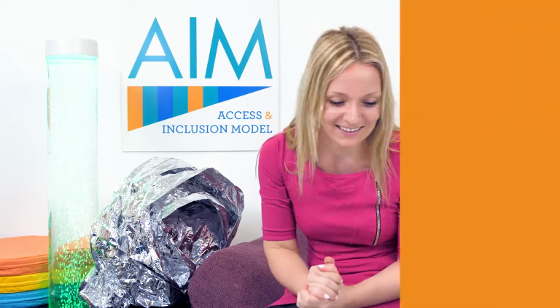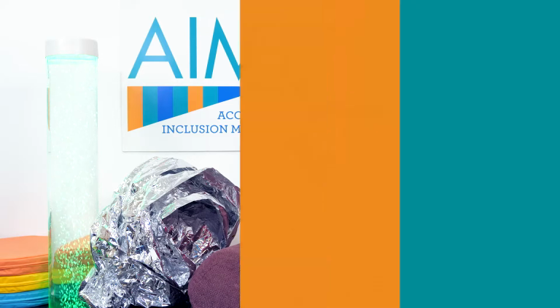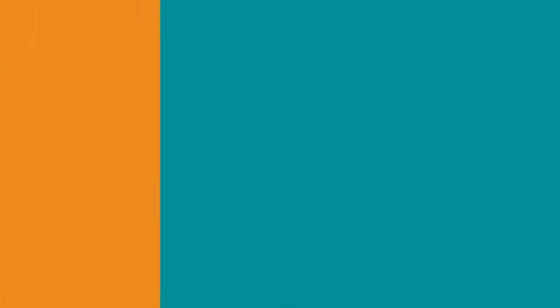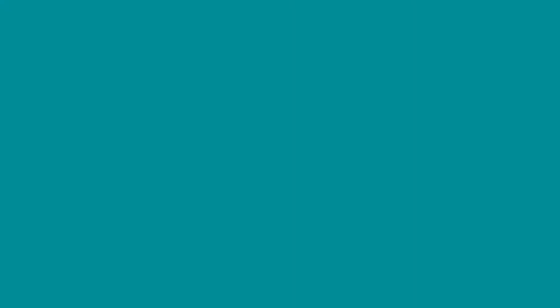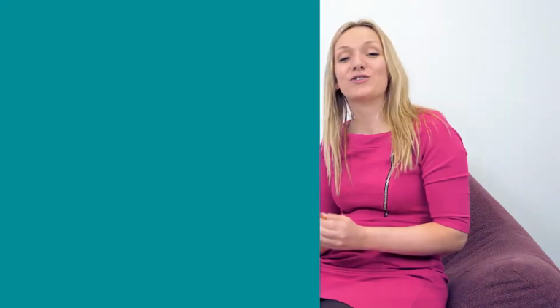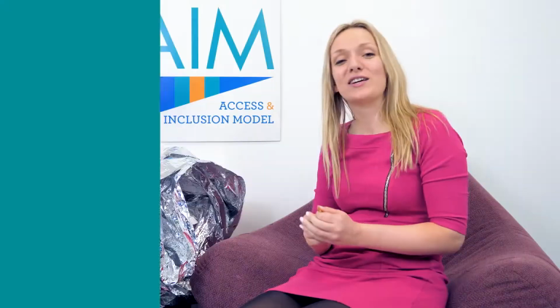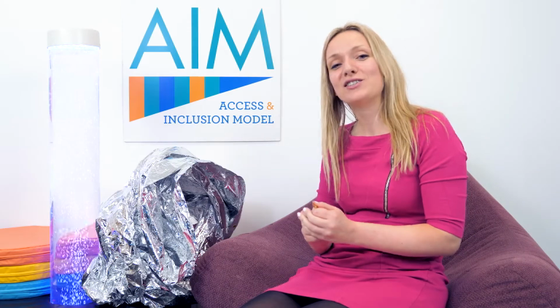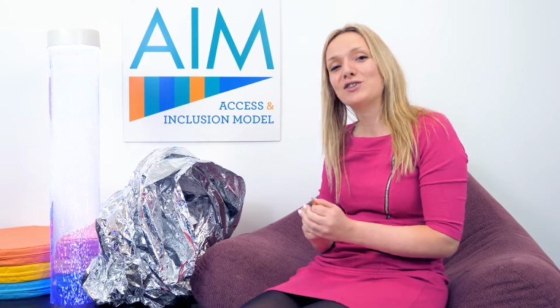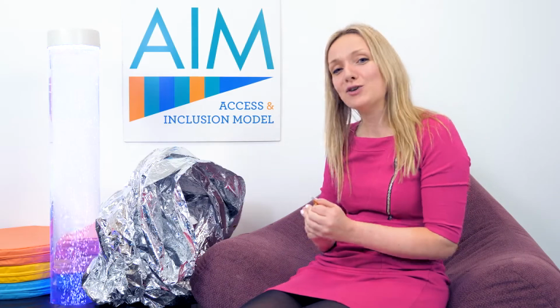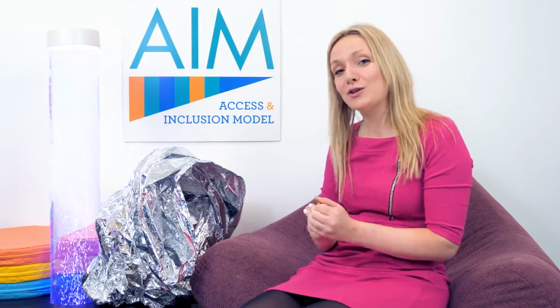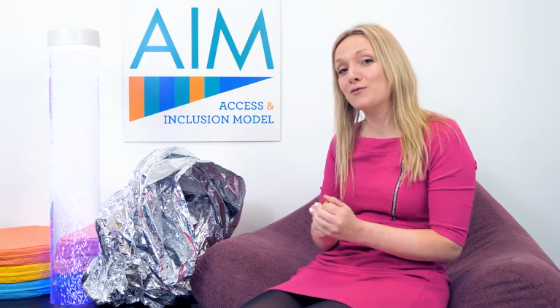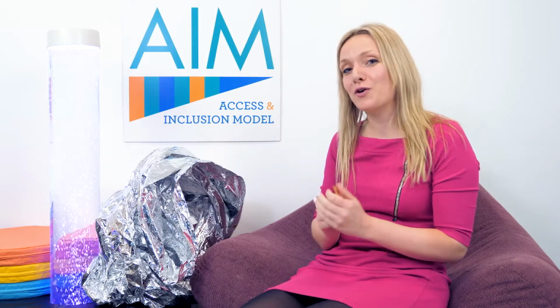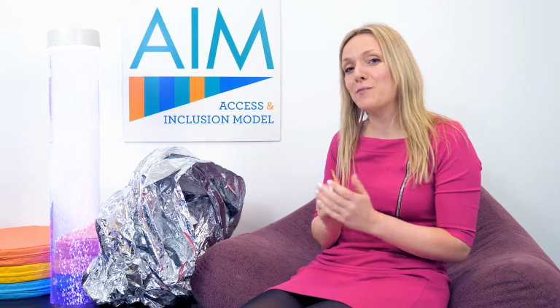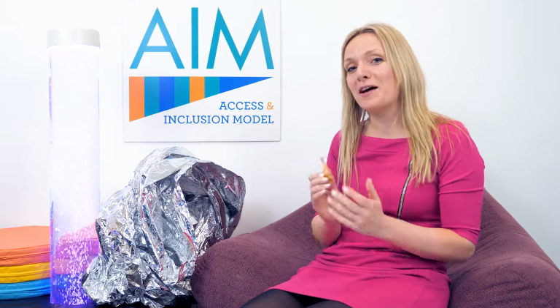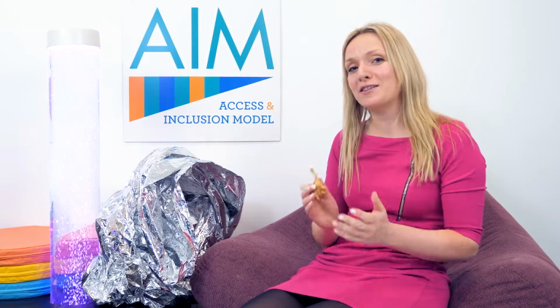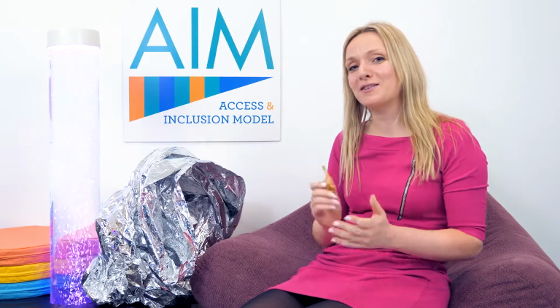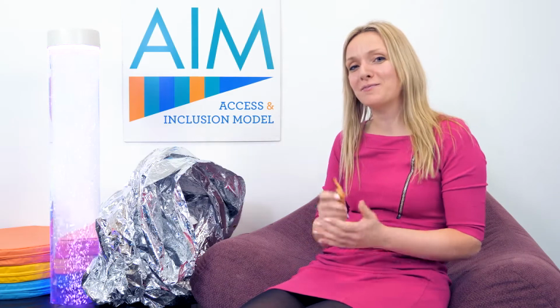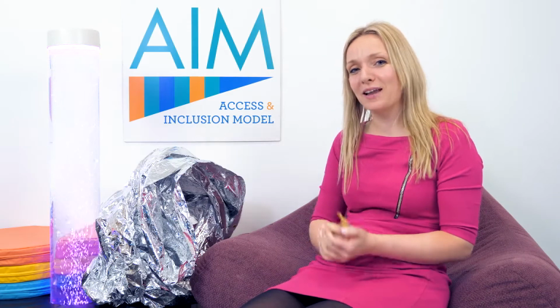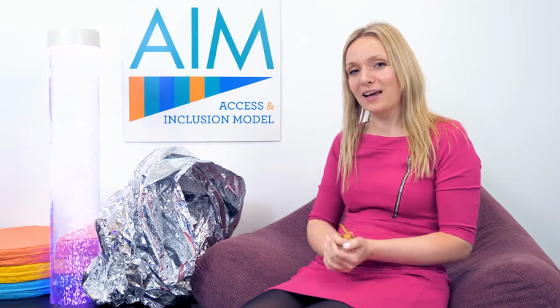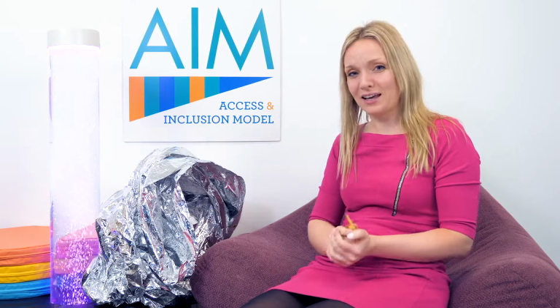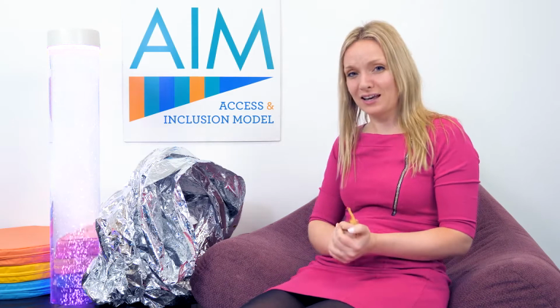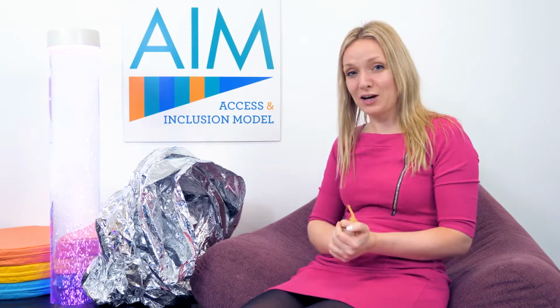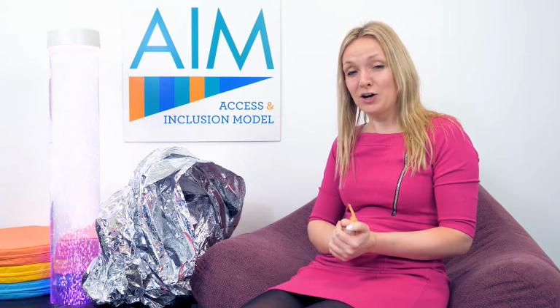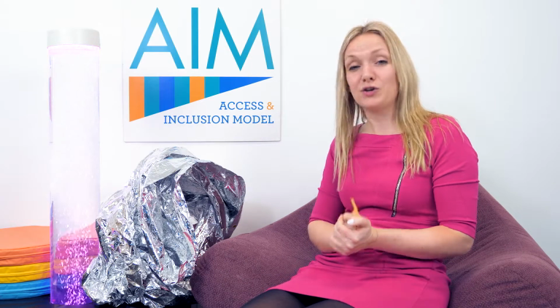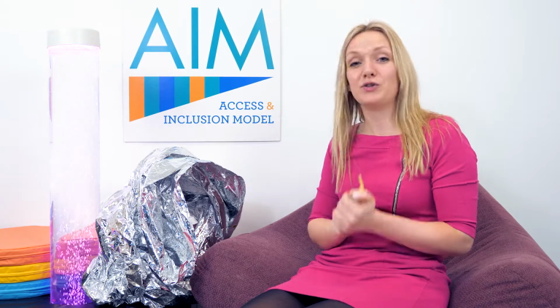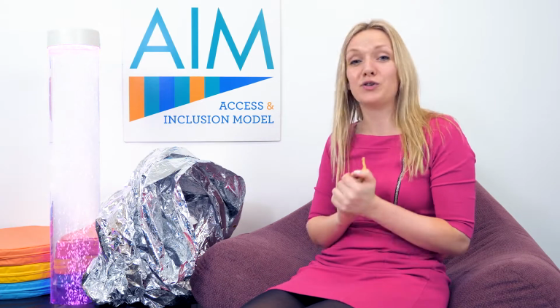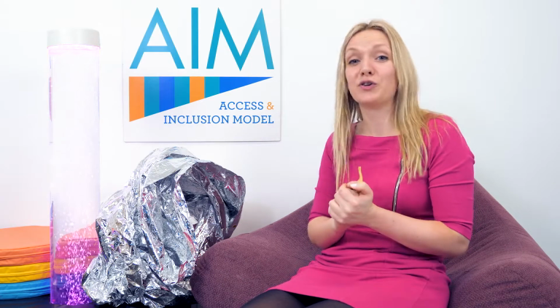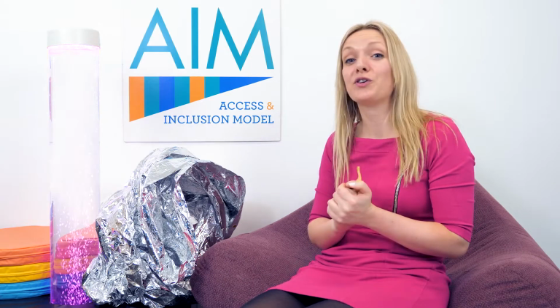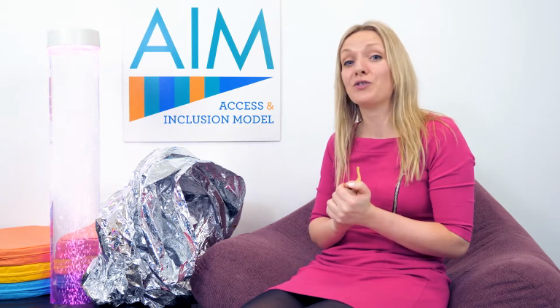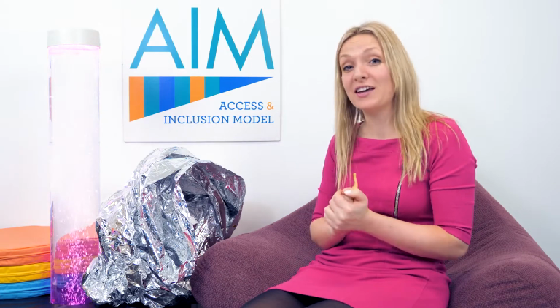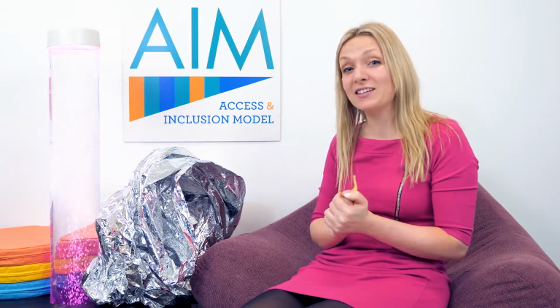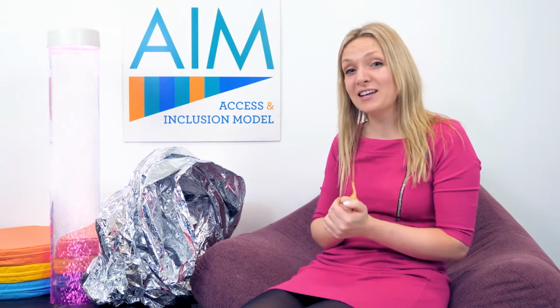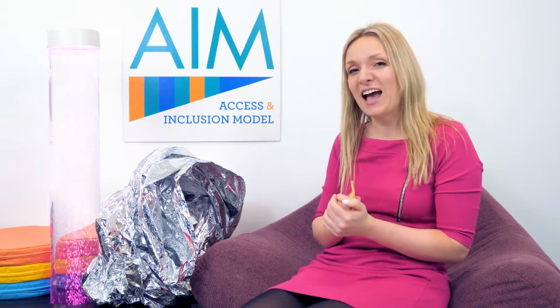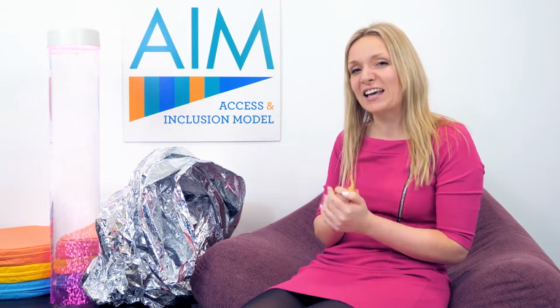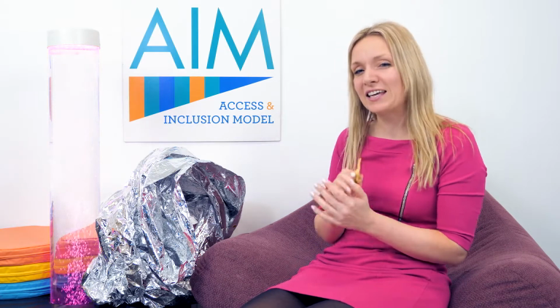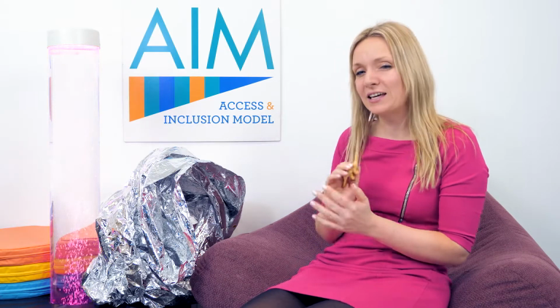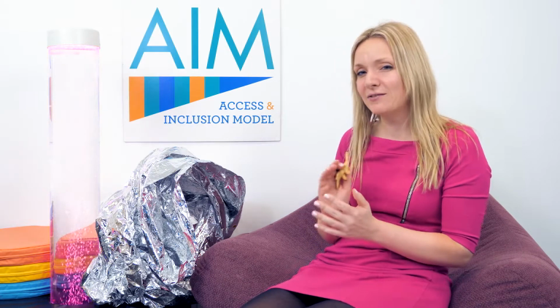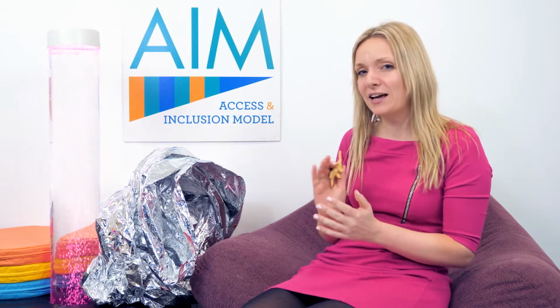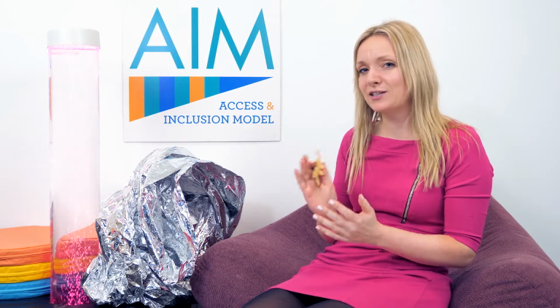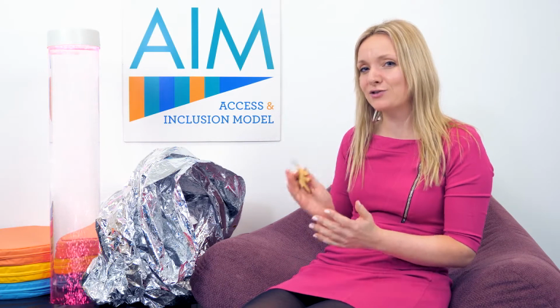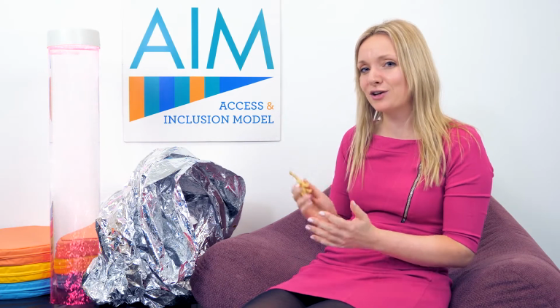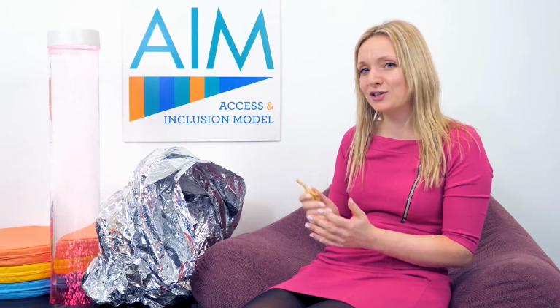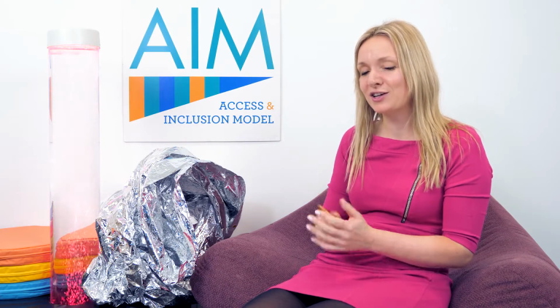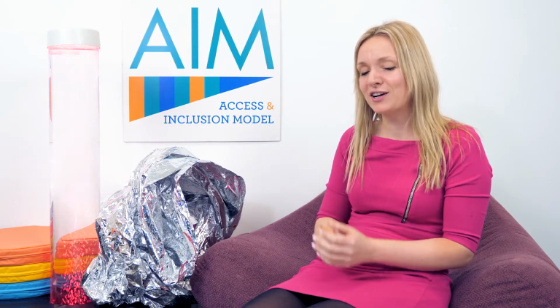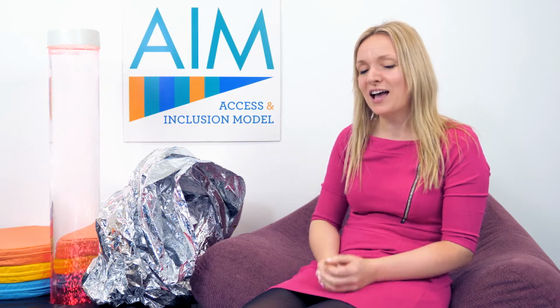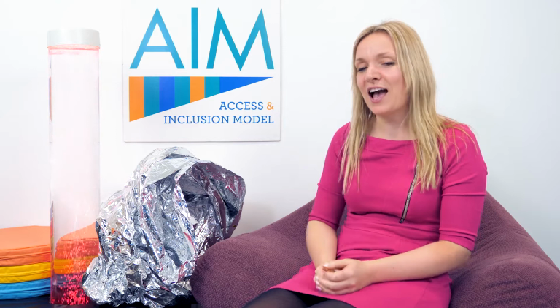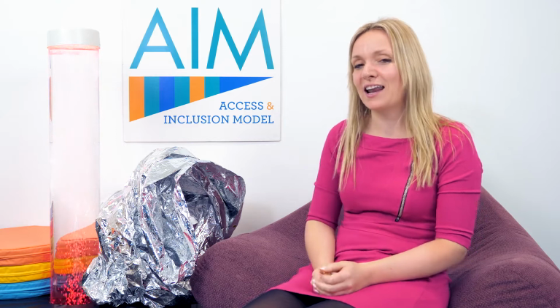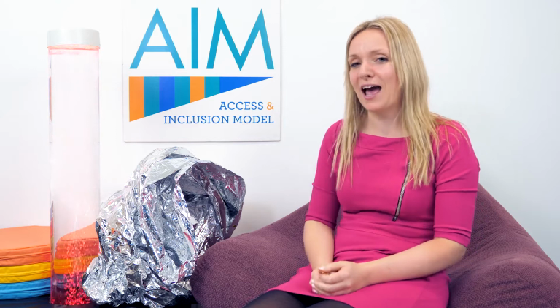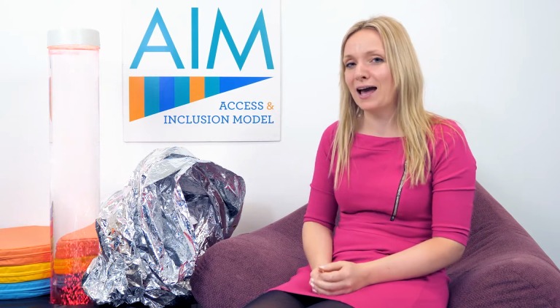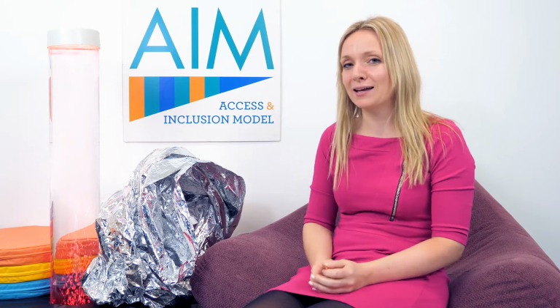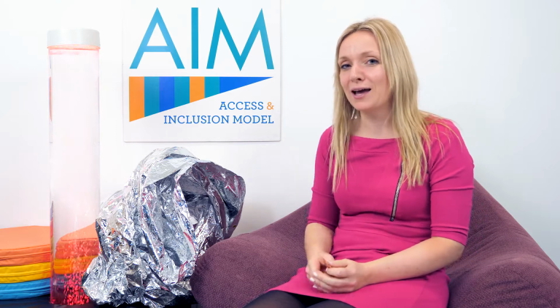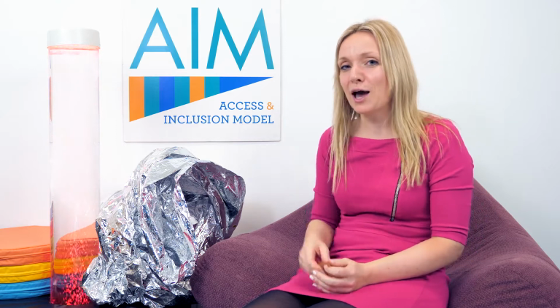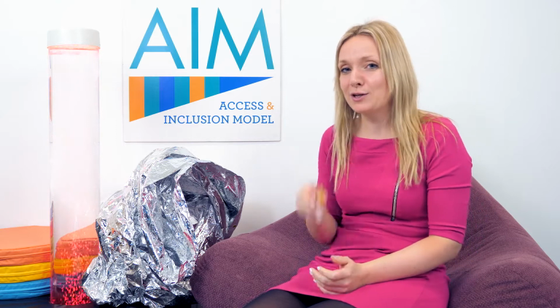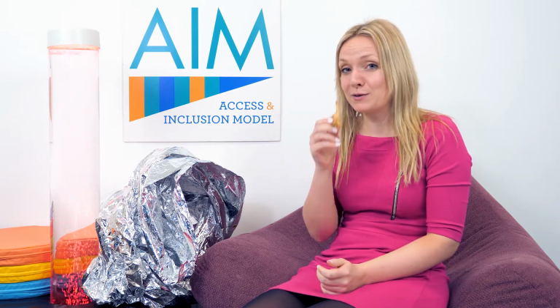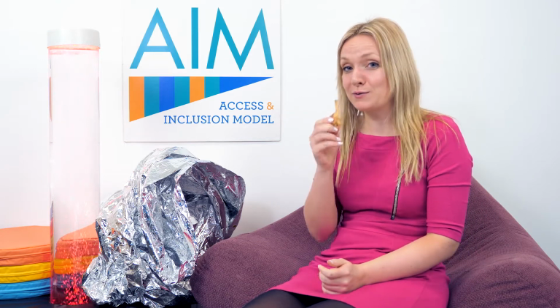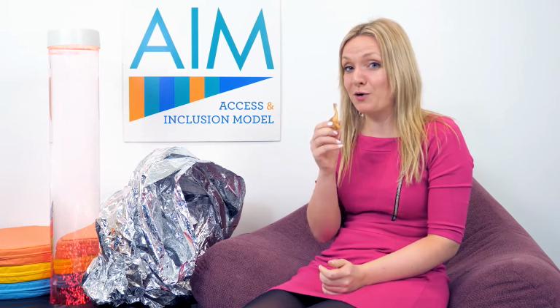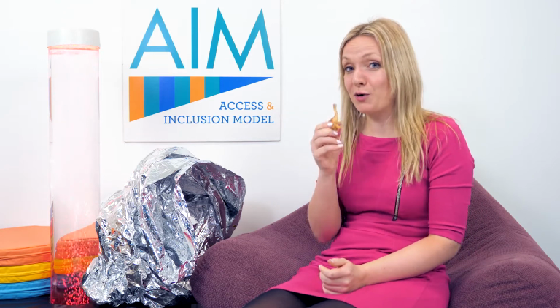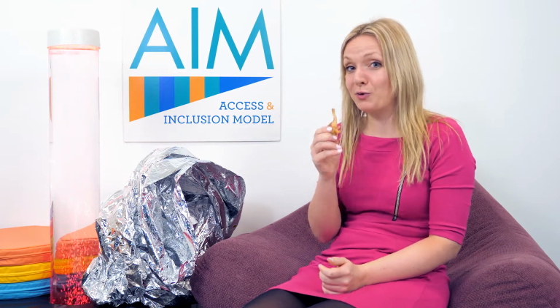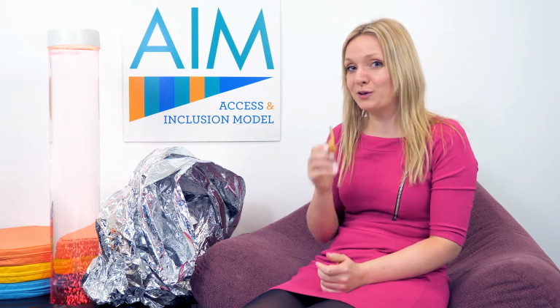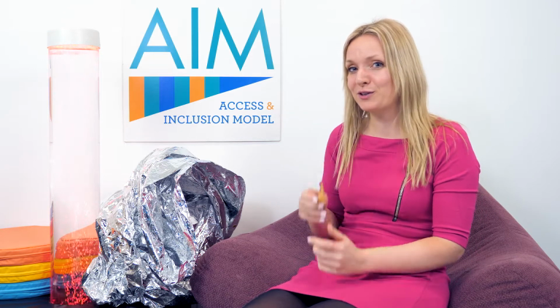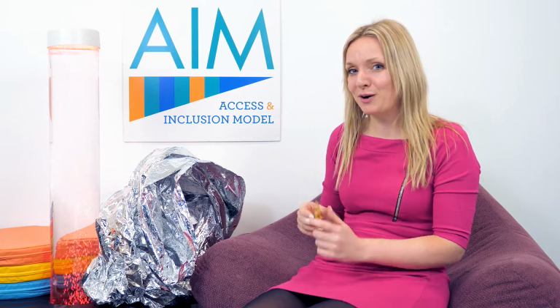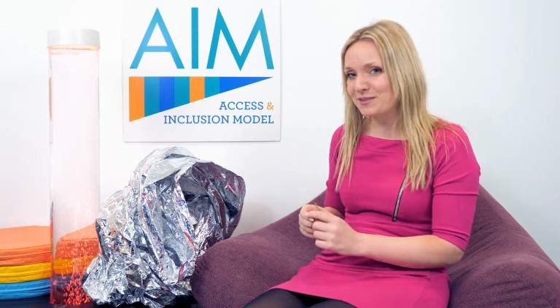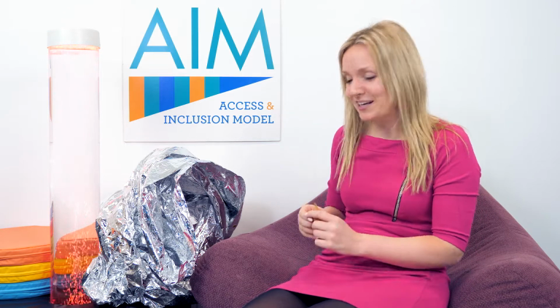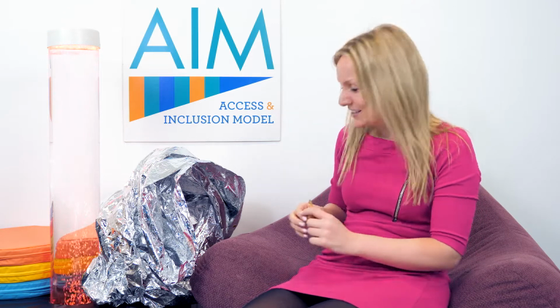It's great to use for imaginative play. You could create a cave-like structure and add some small world objects.